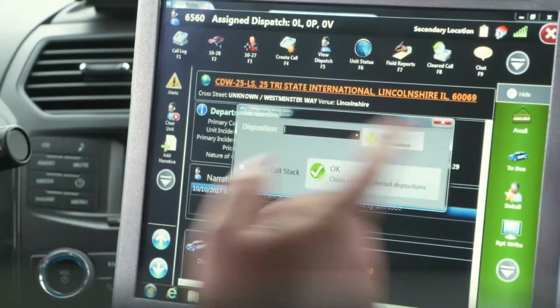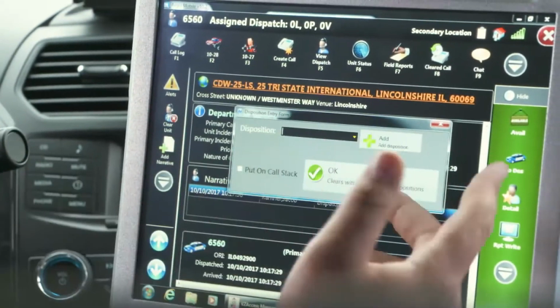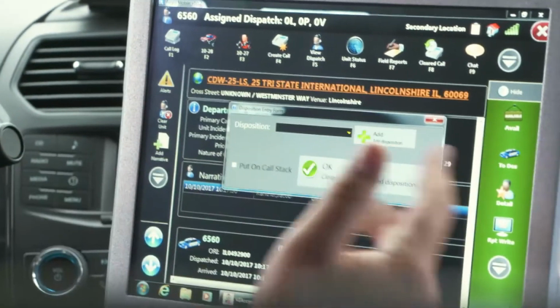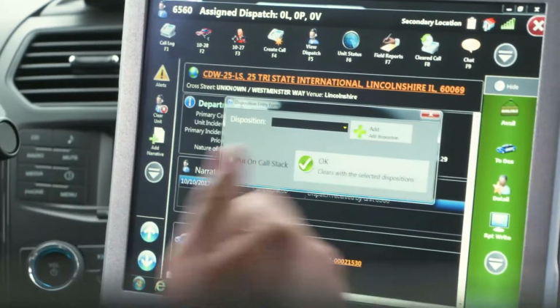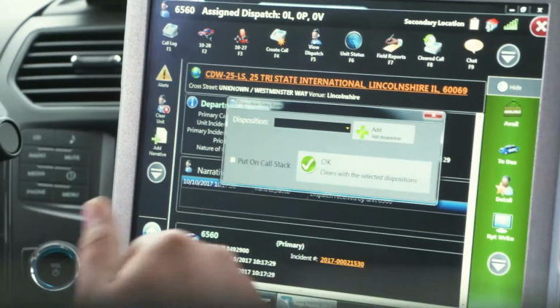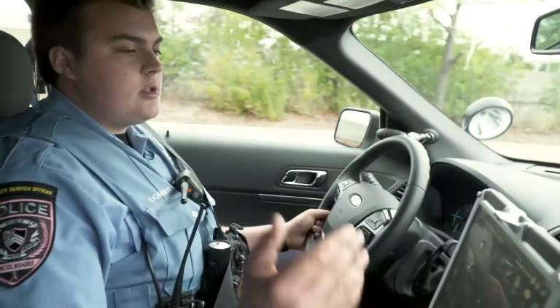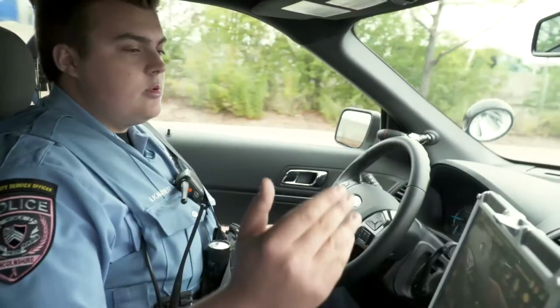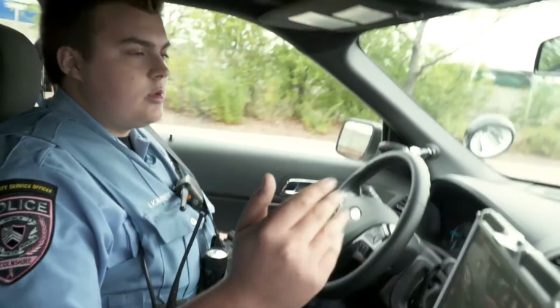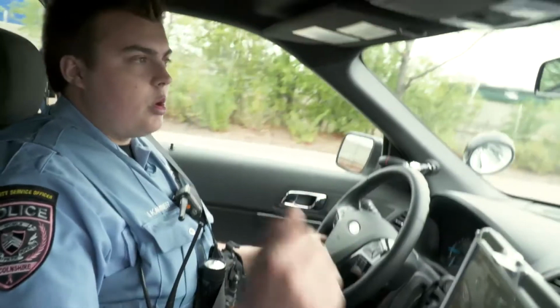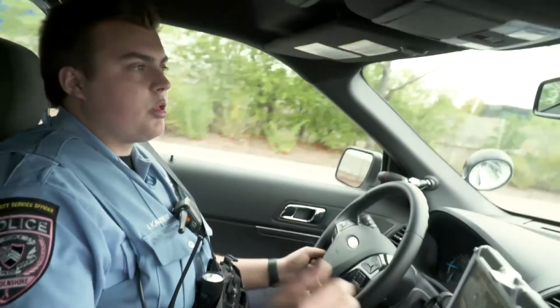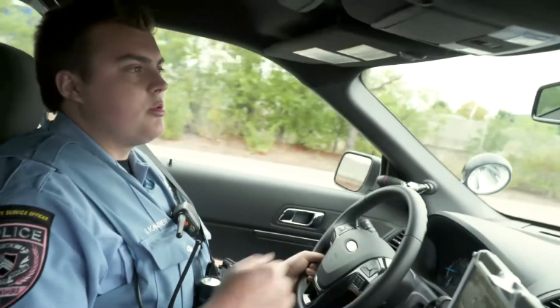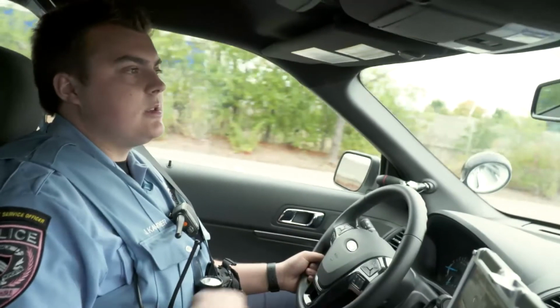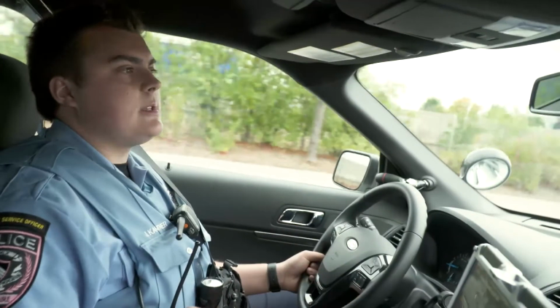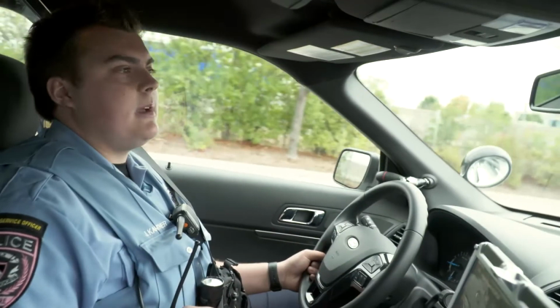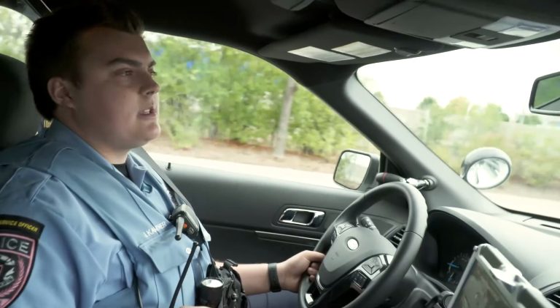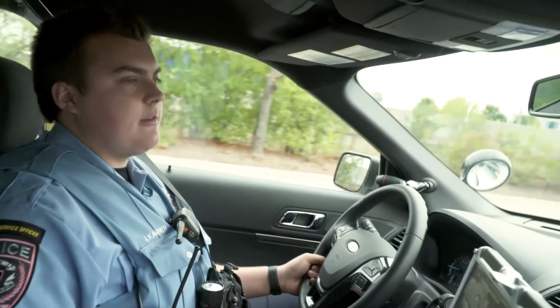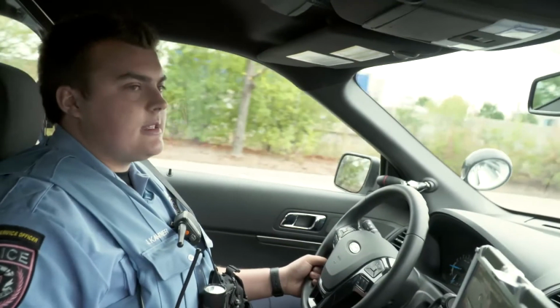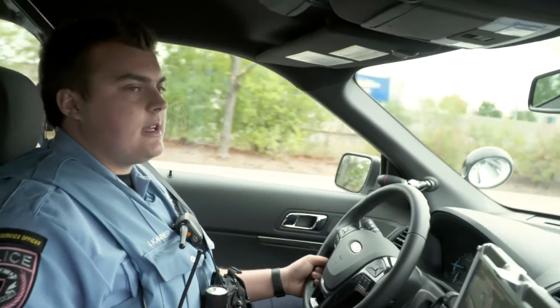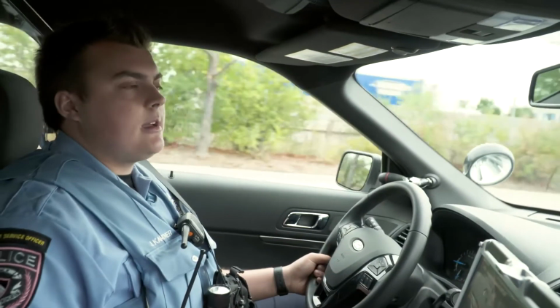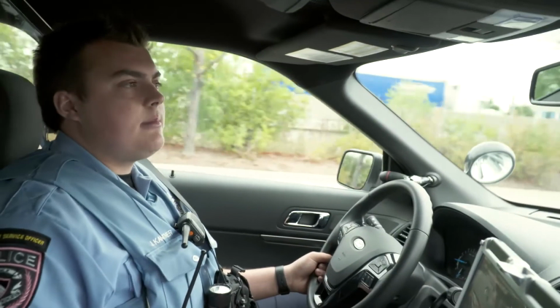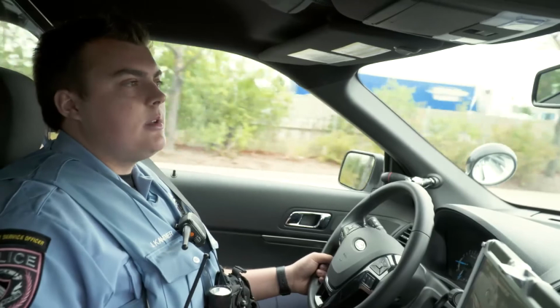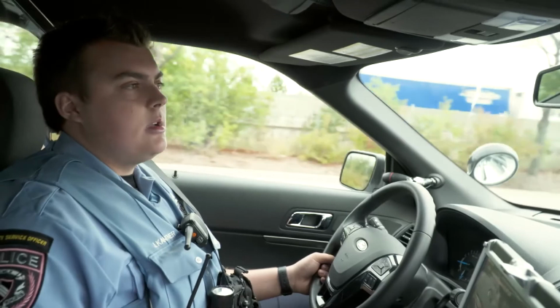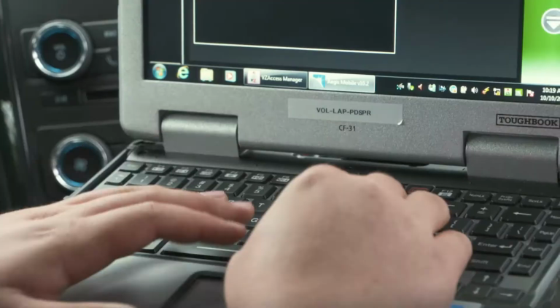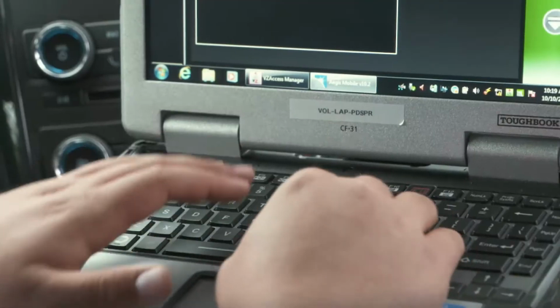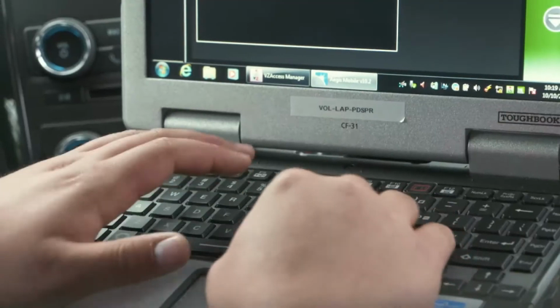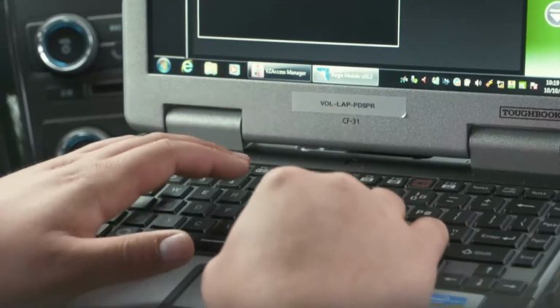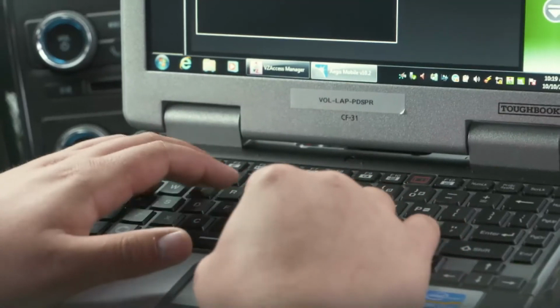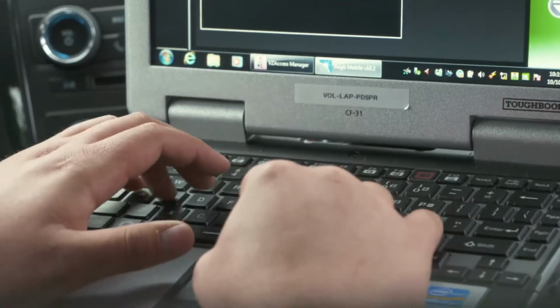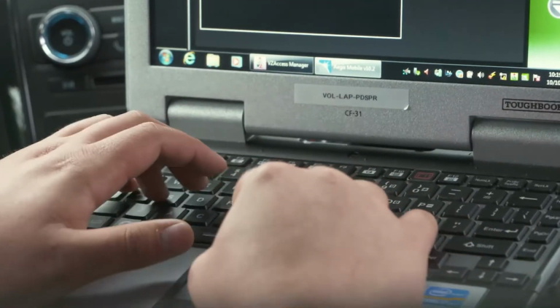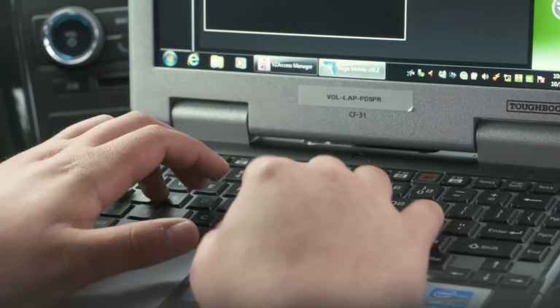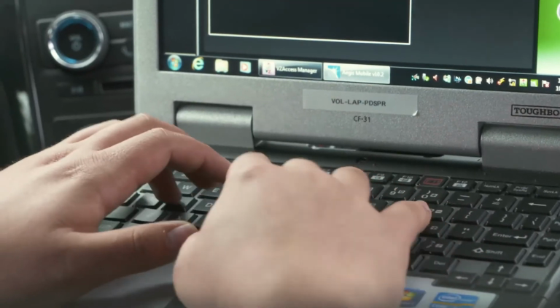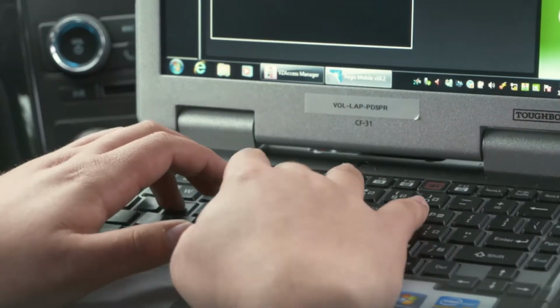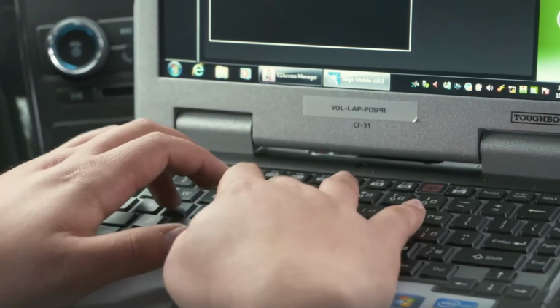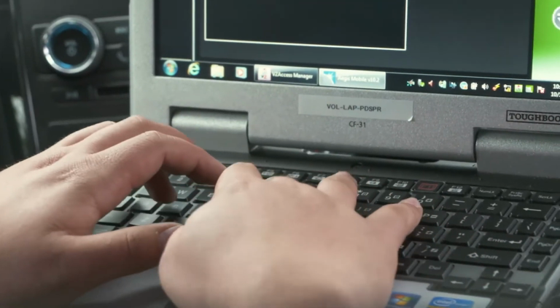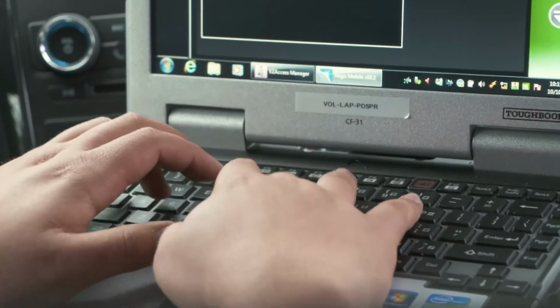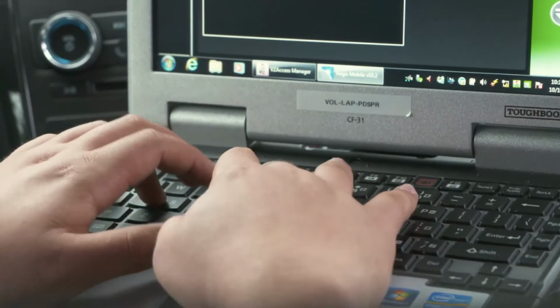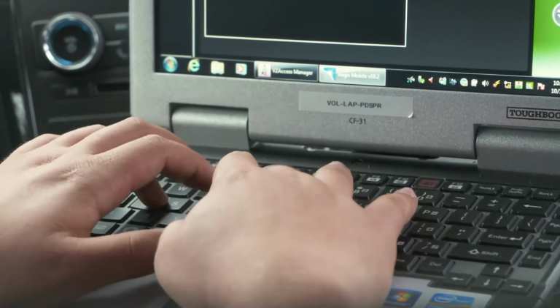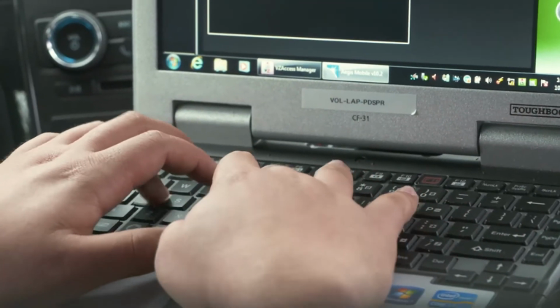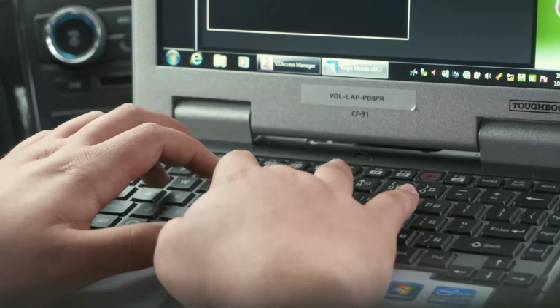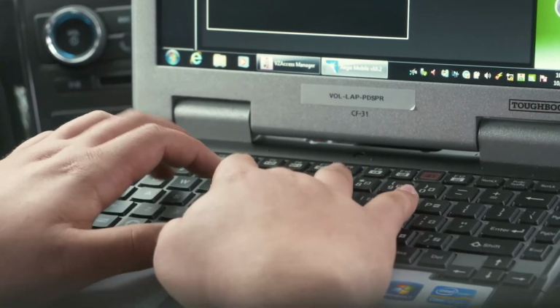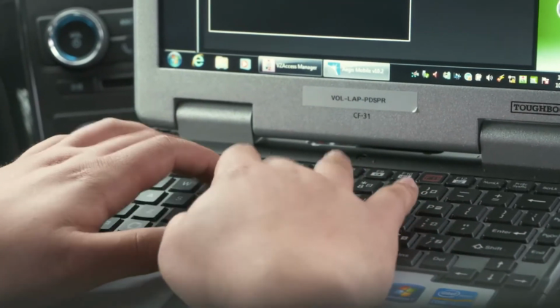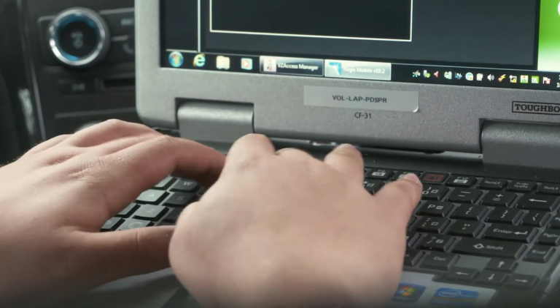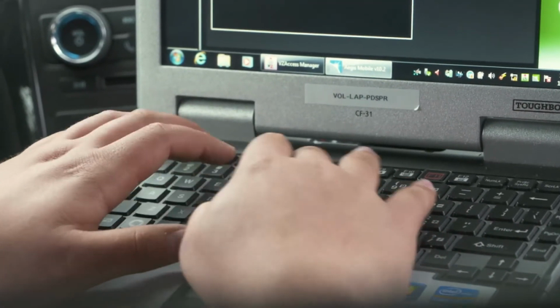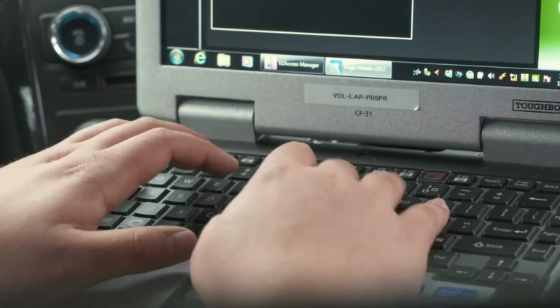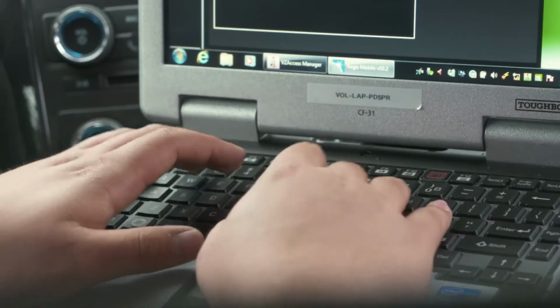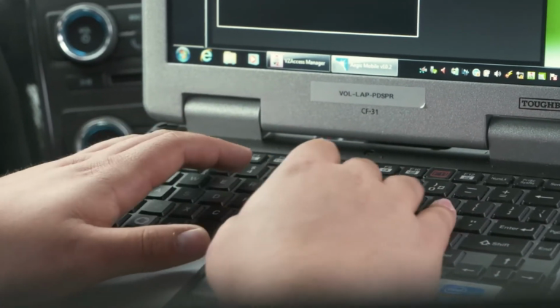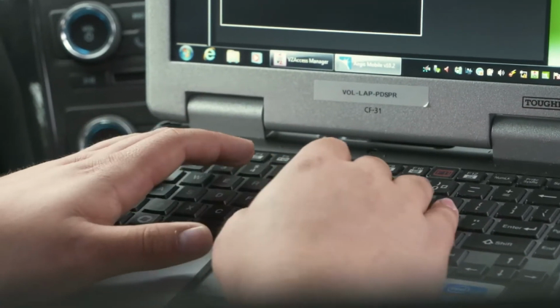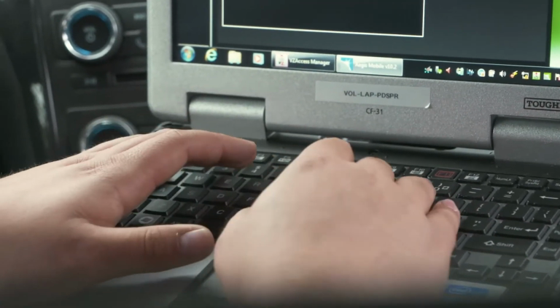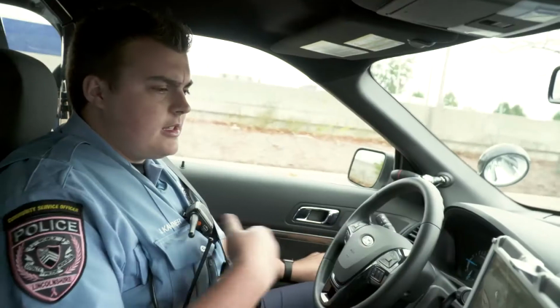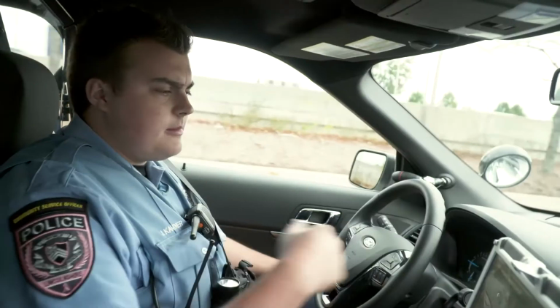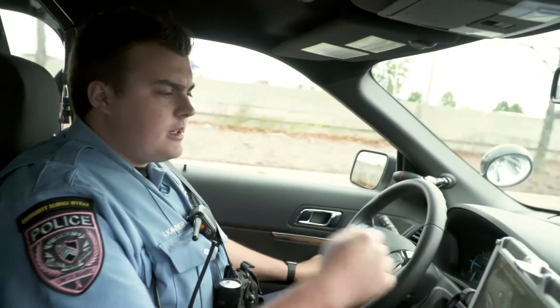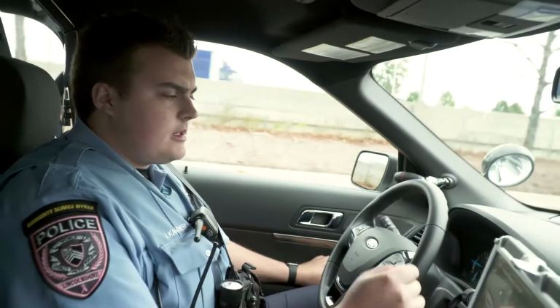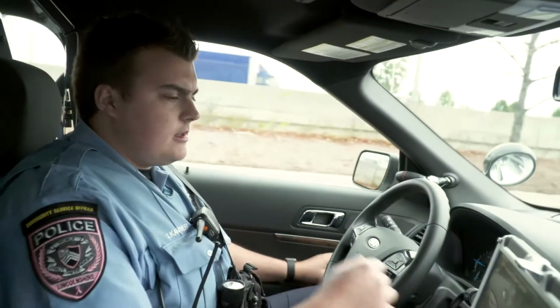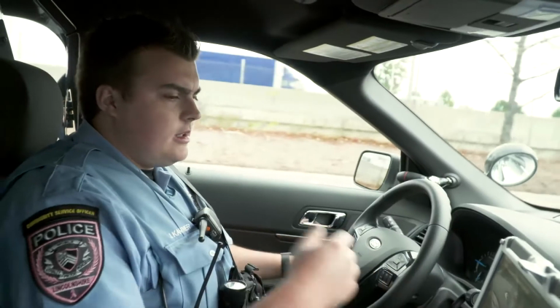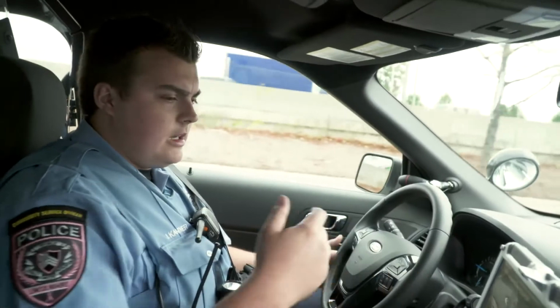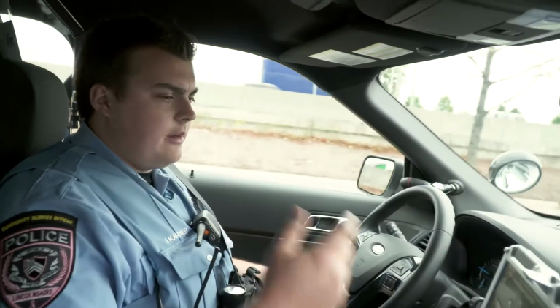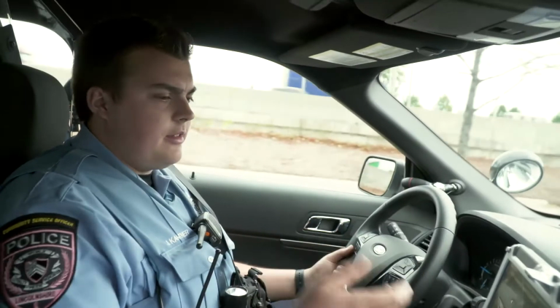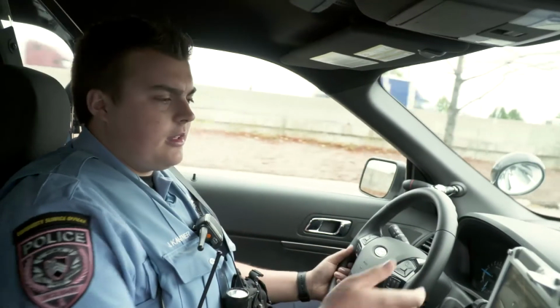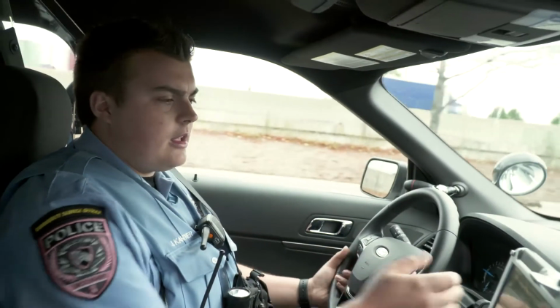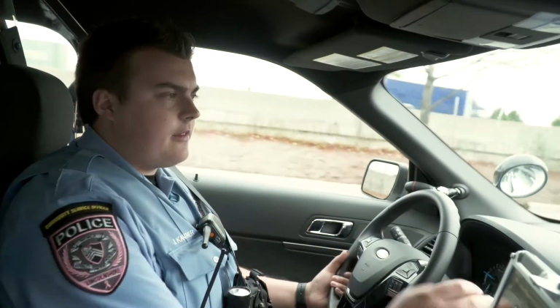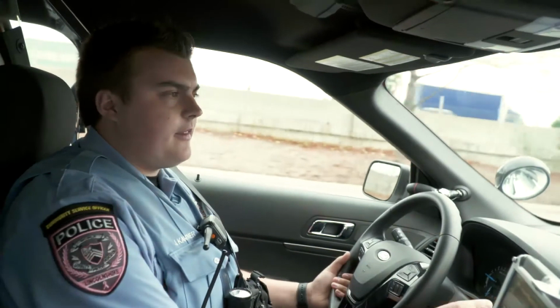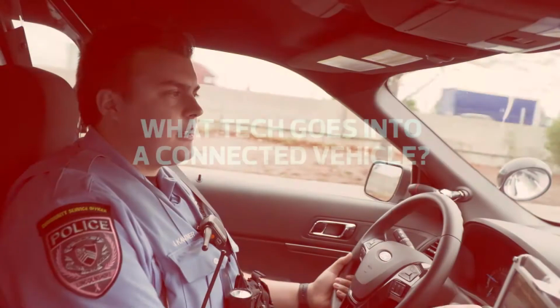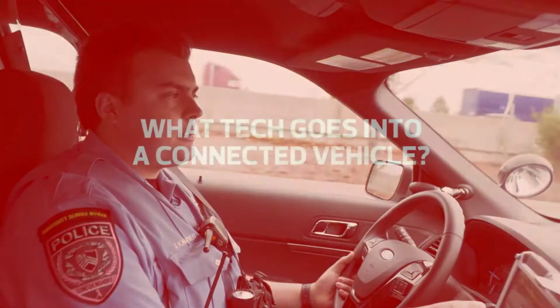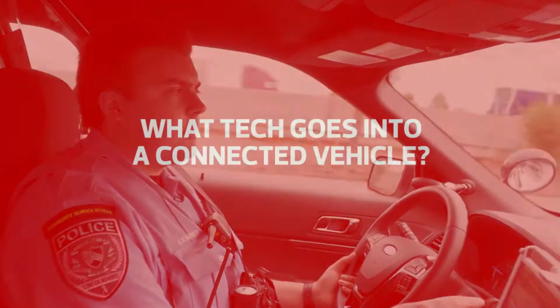We don't have to go through dispatch every time. We can go on our own laptop and create our own calls. This makes everything a lot faster.